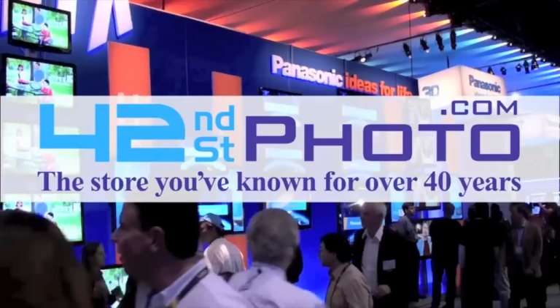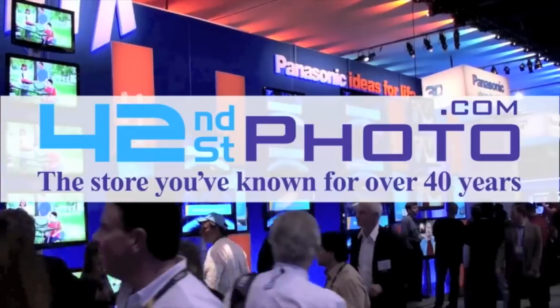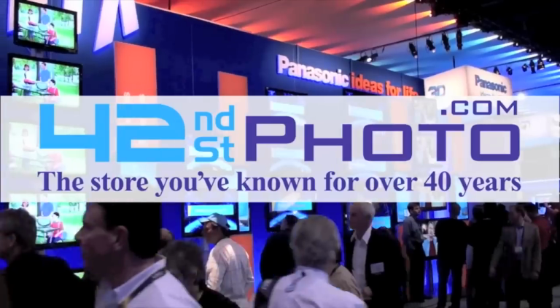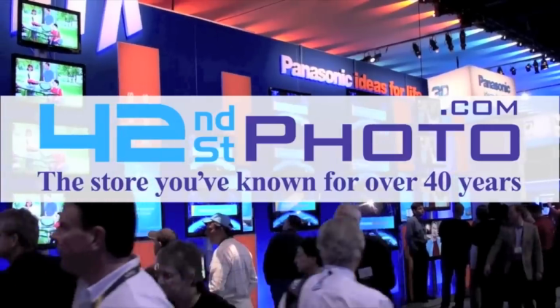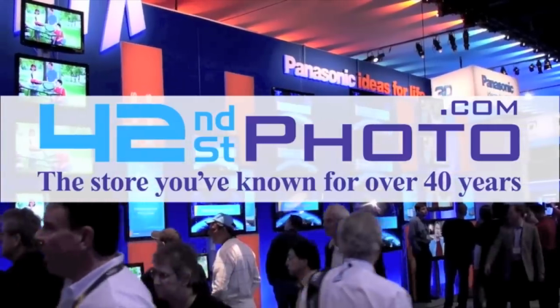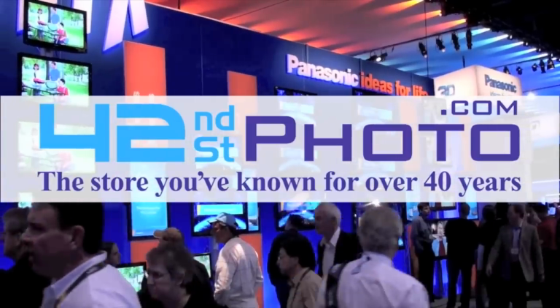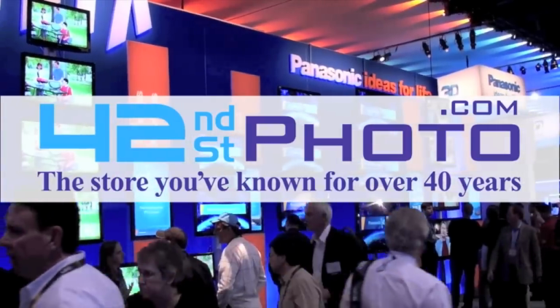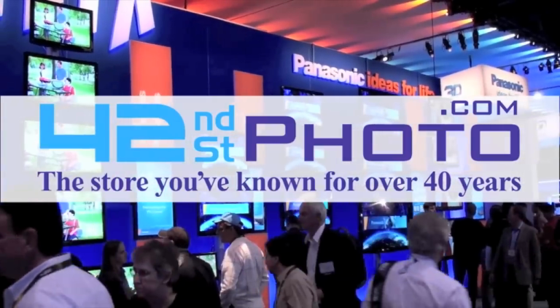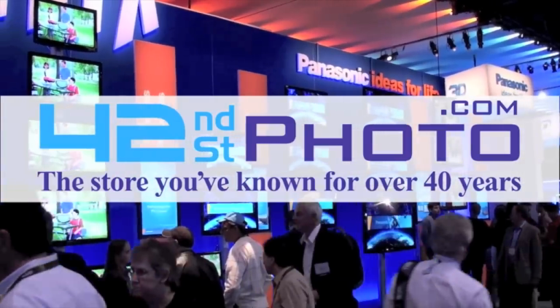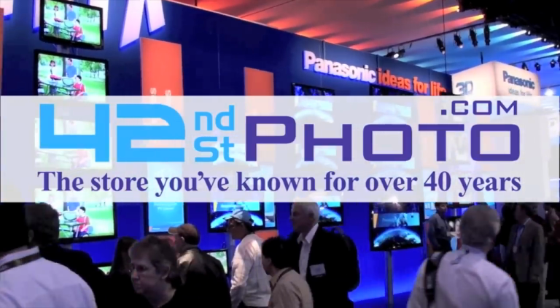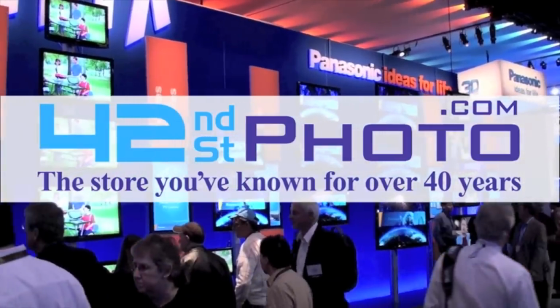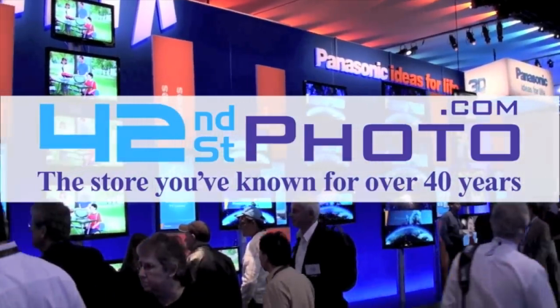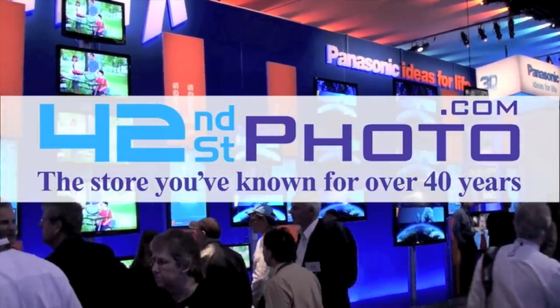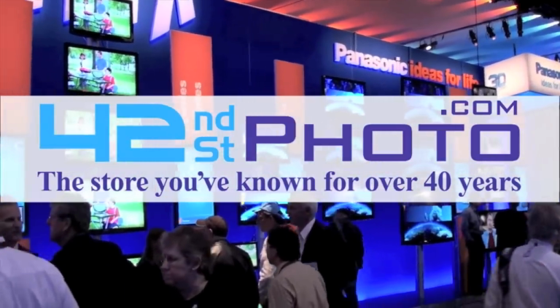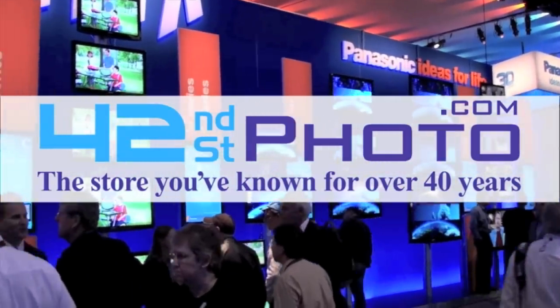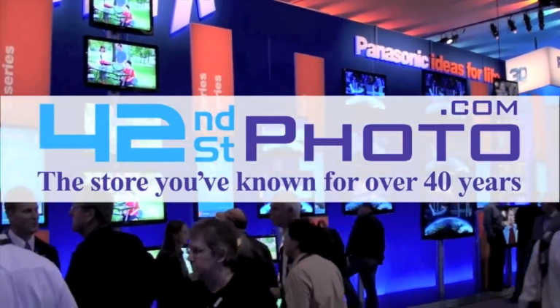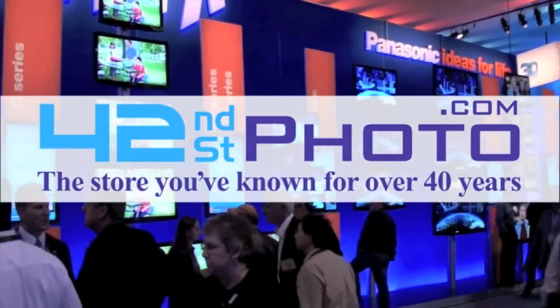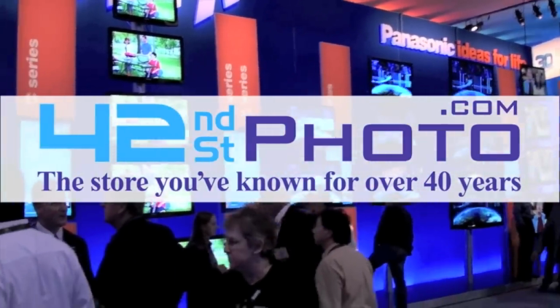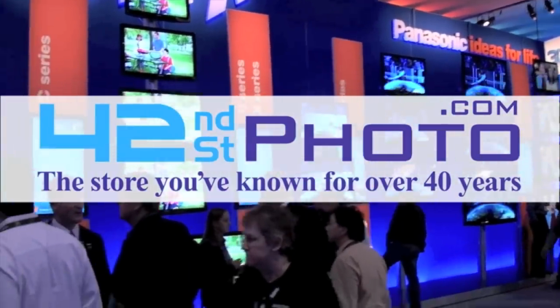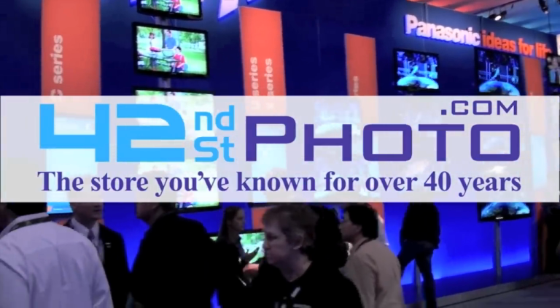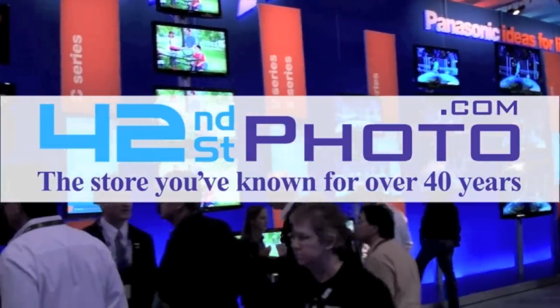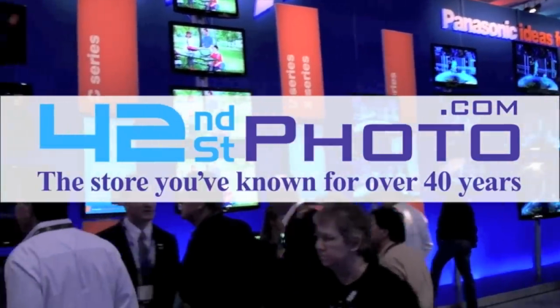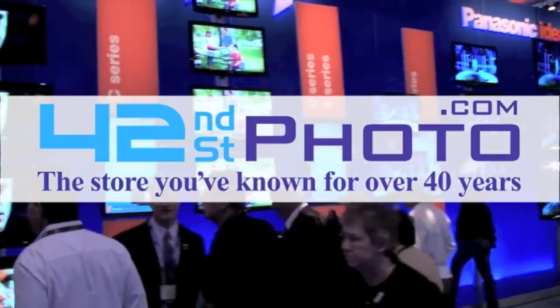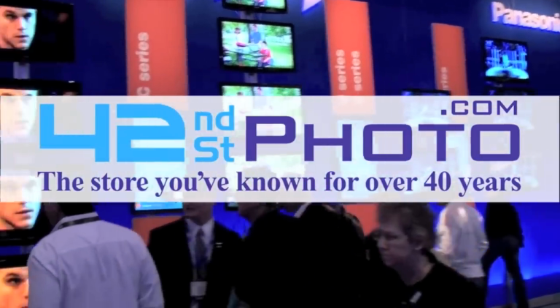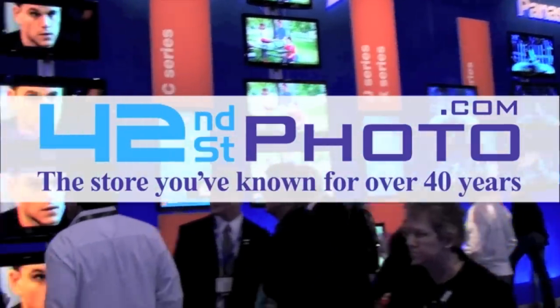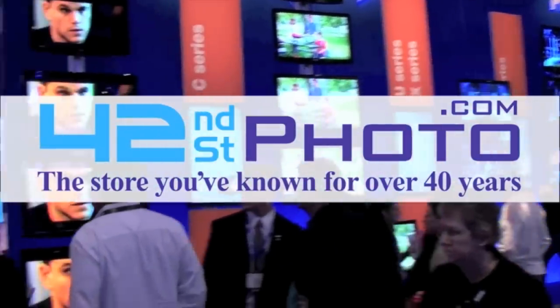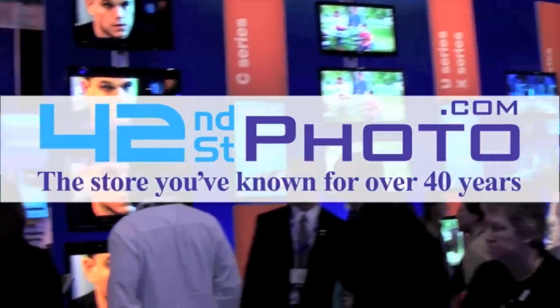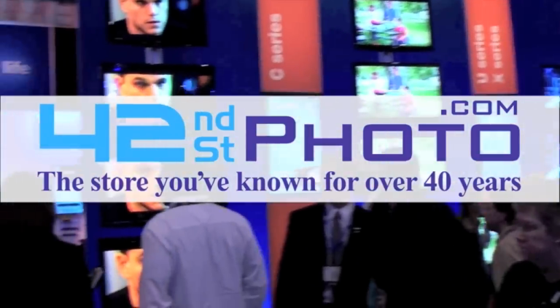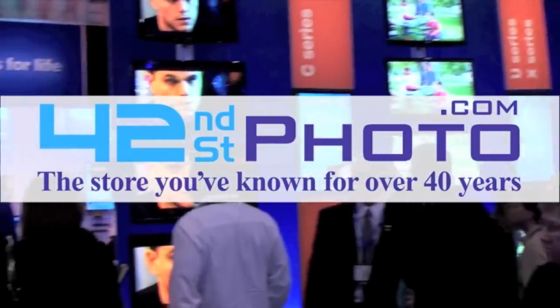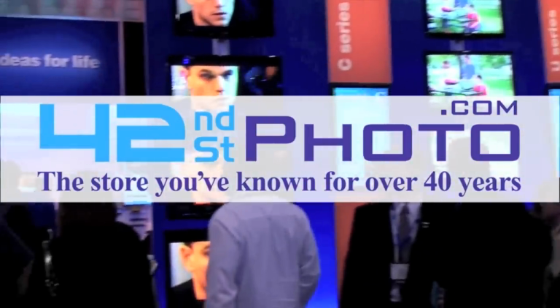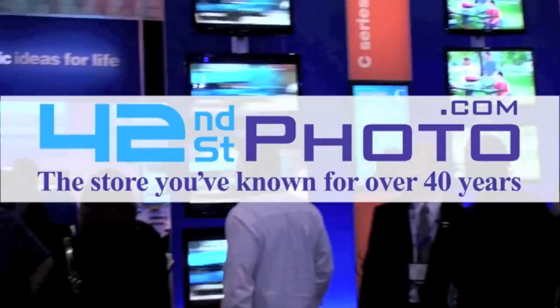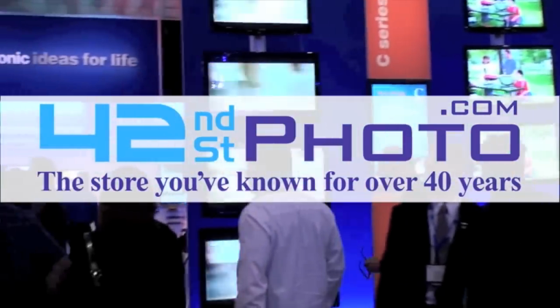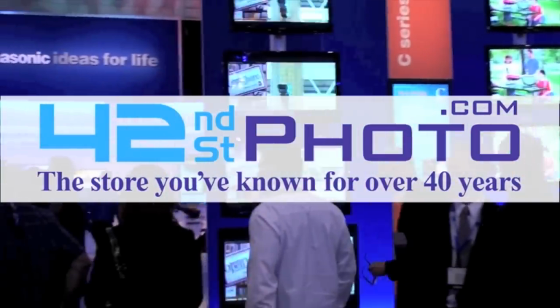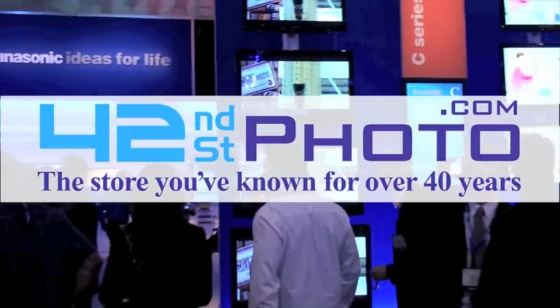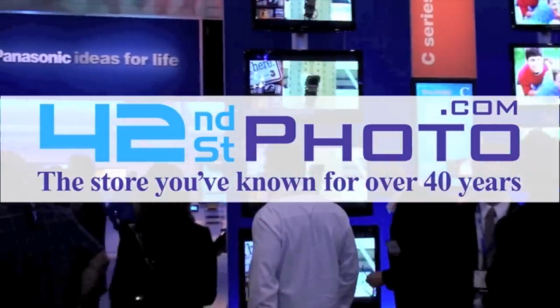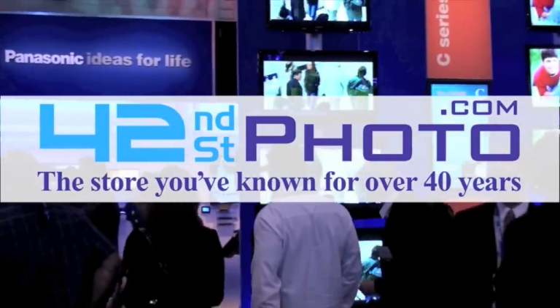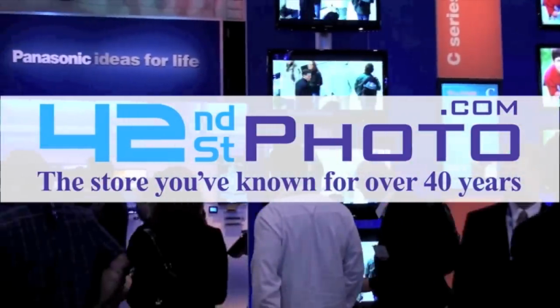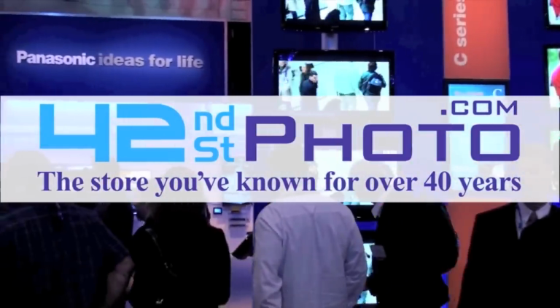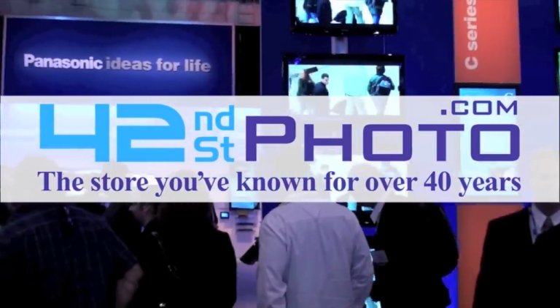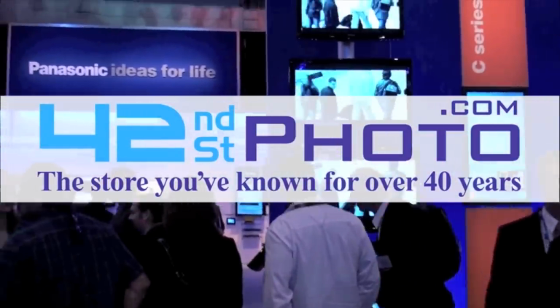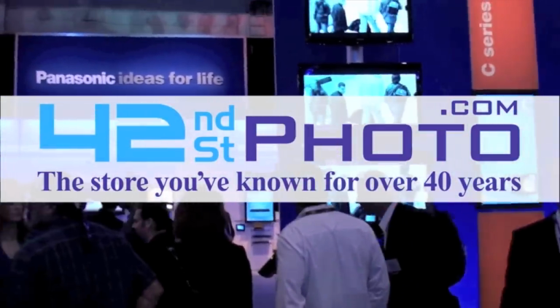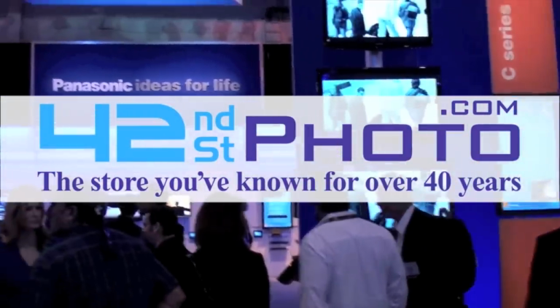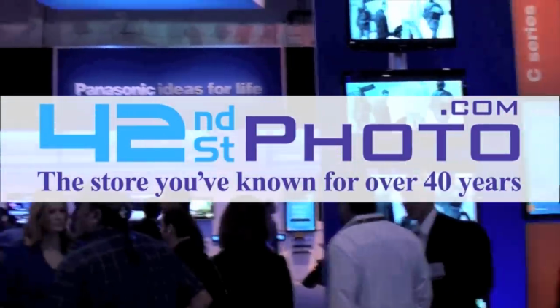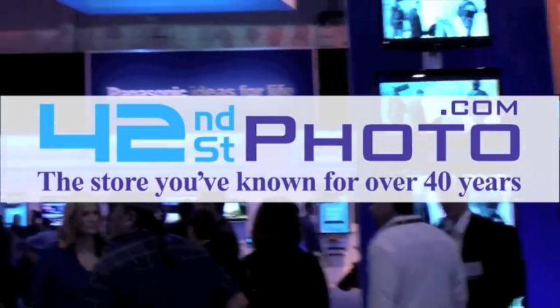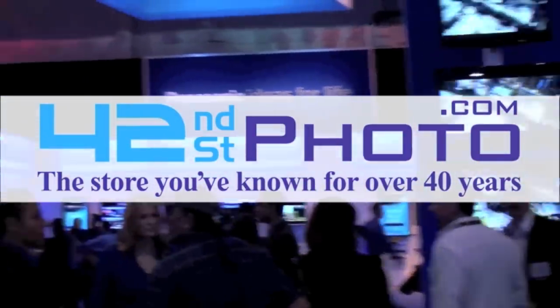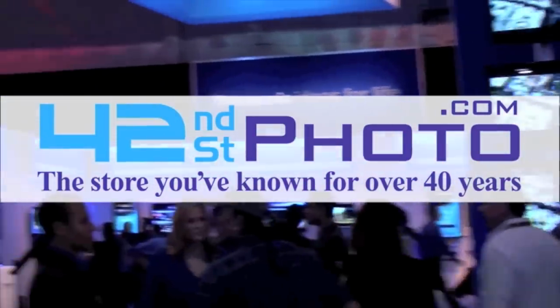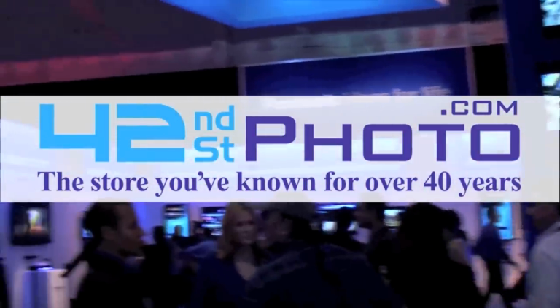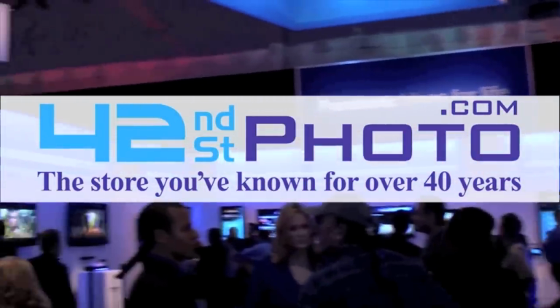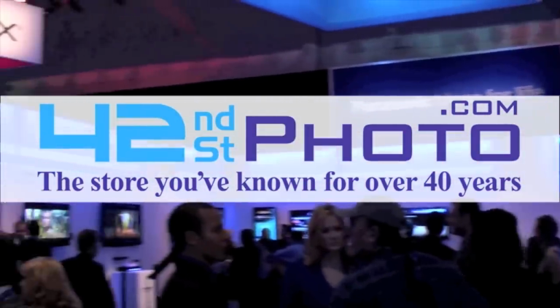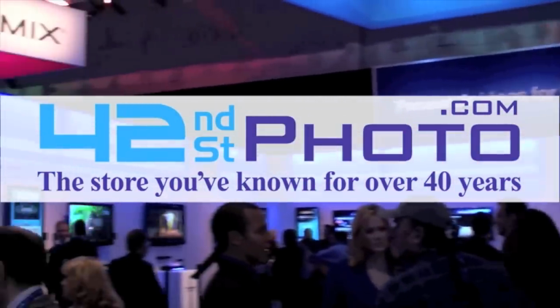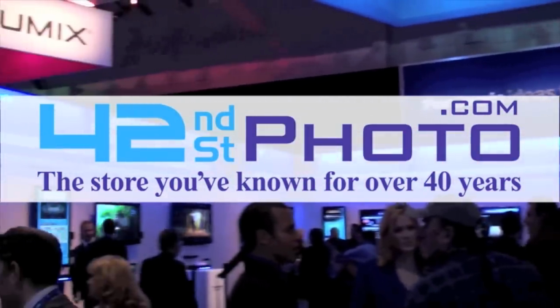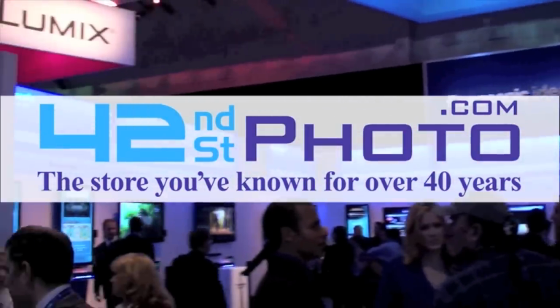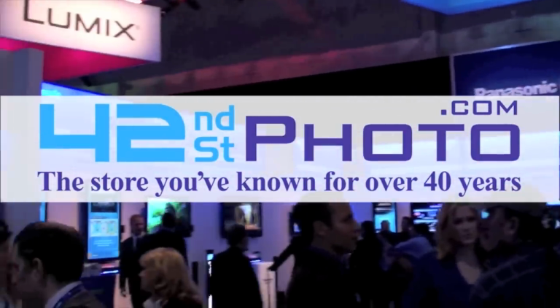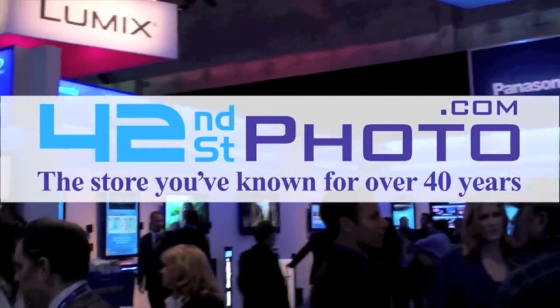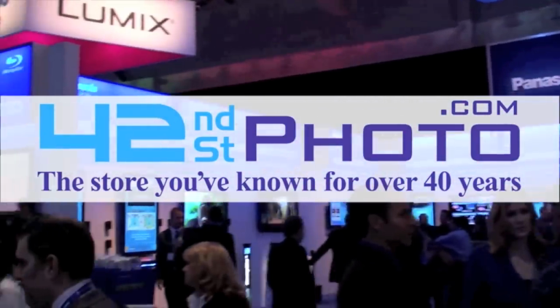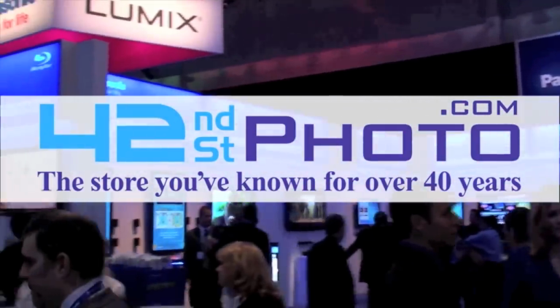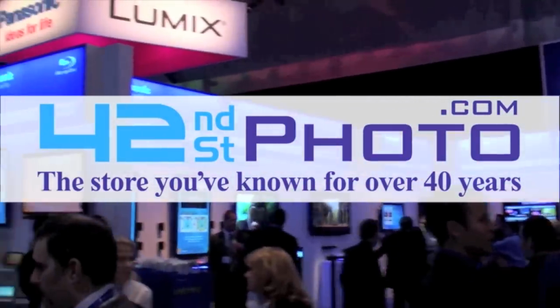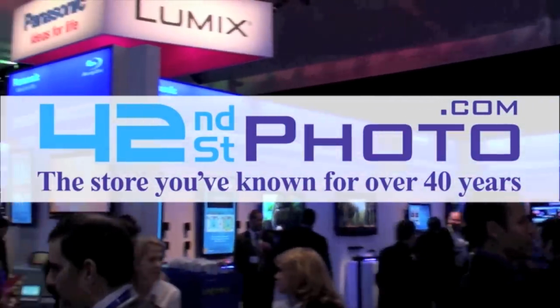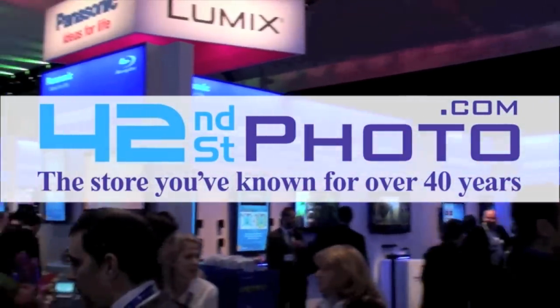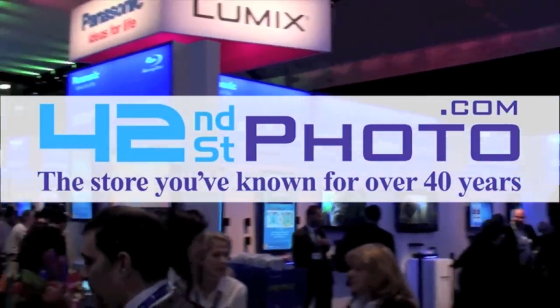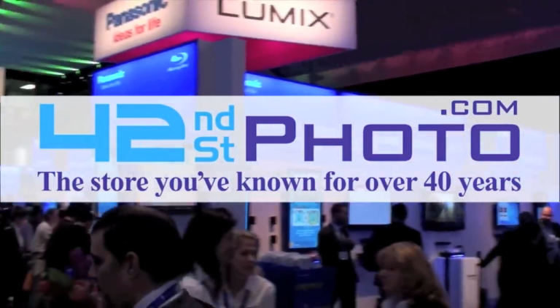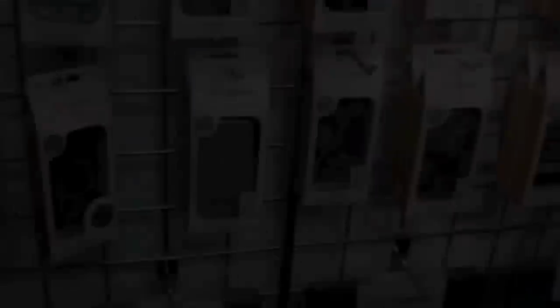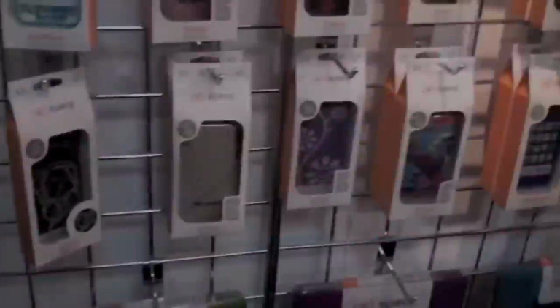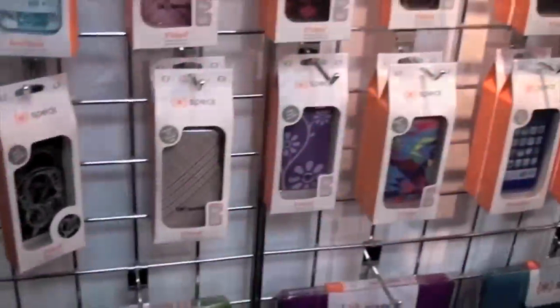Live coverage of CES 2012 has been brought to you by 42nd Street Photo. Visit them online at 42photo.com.